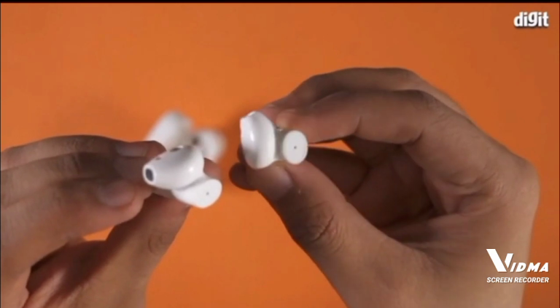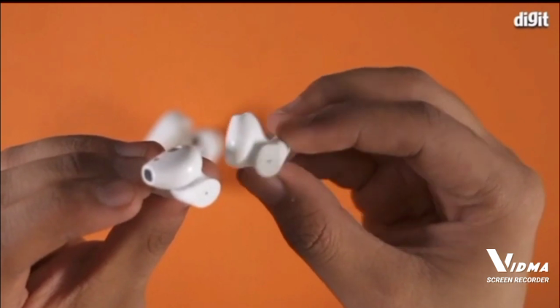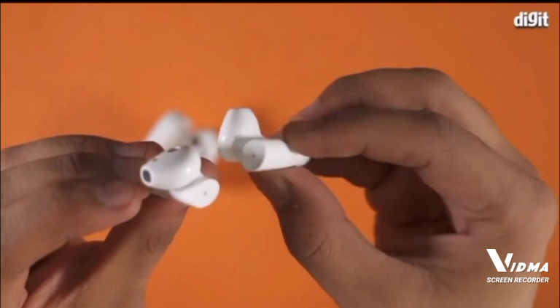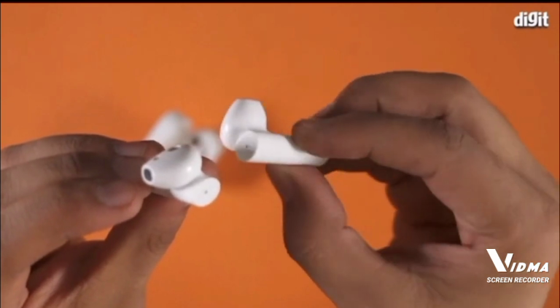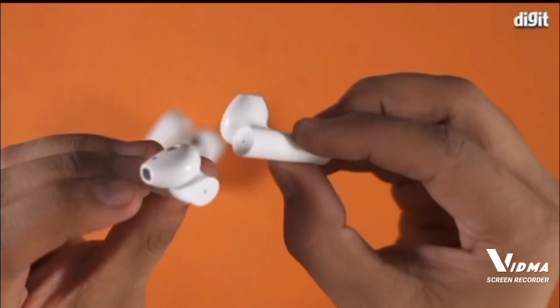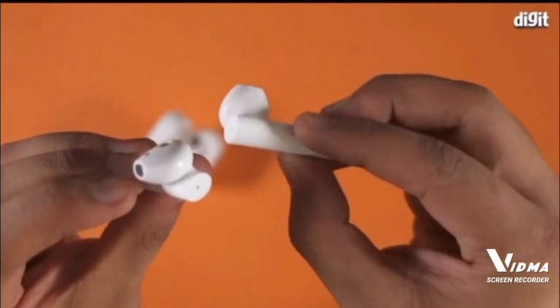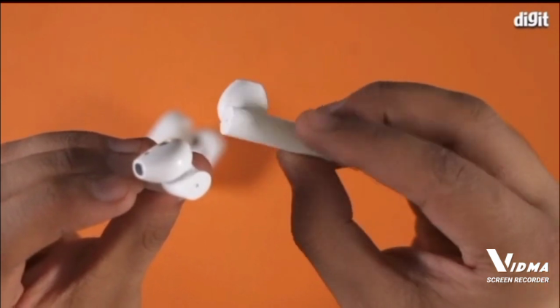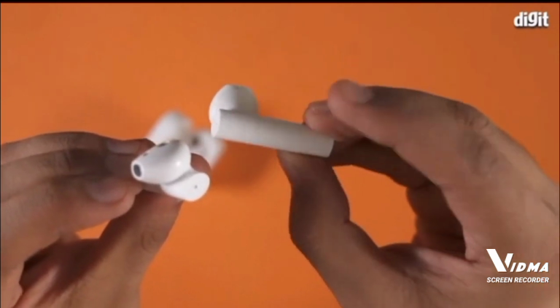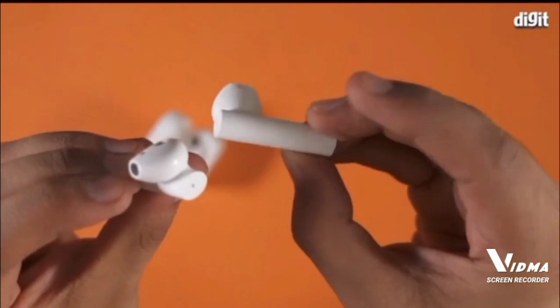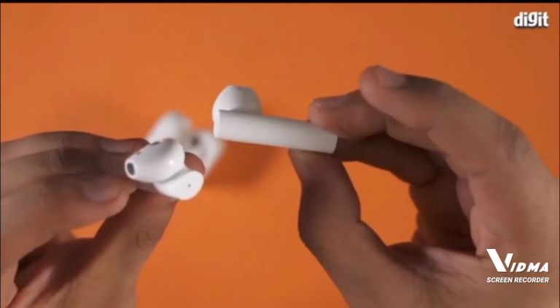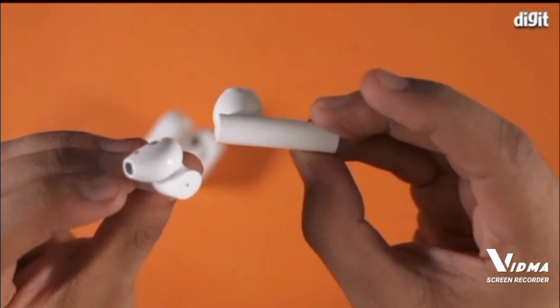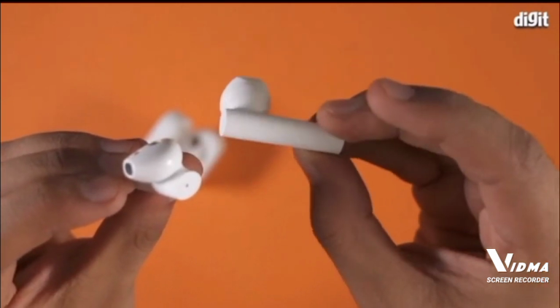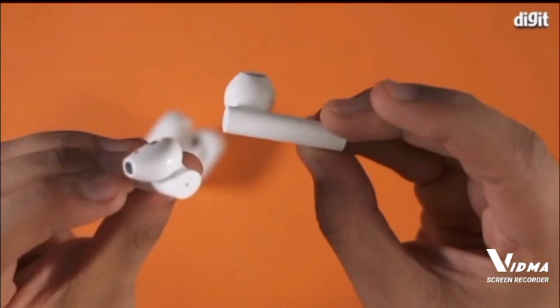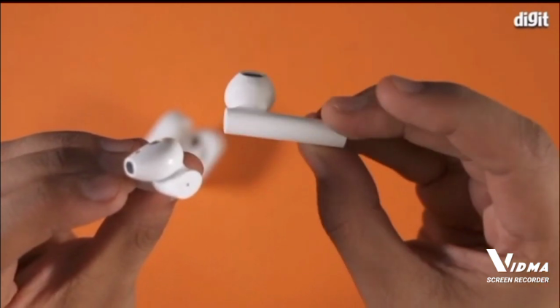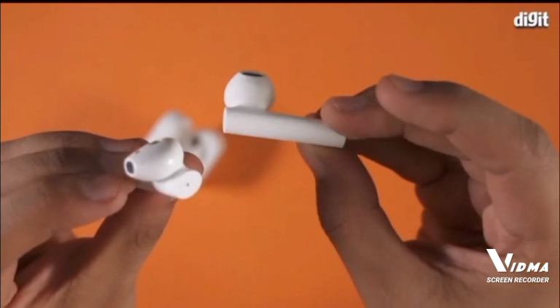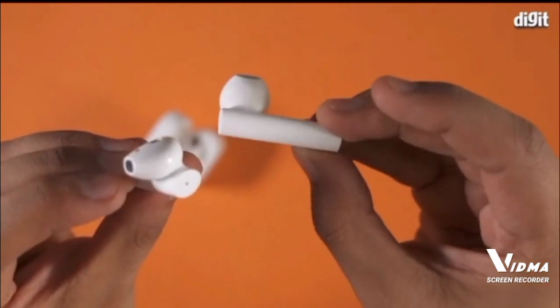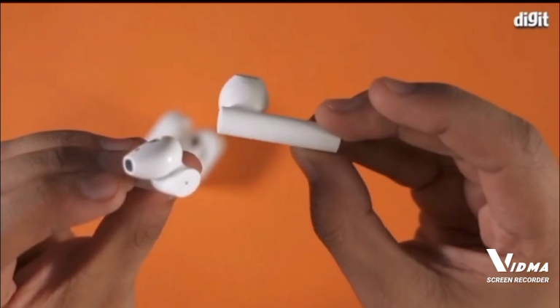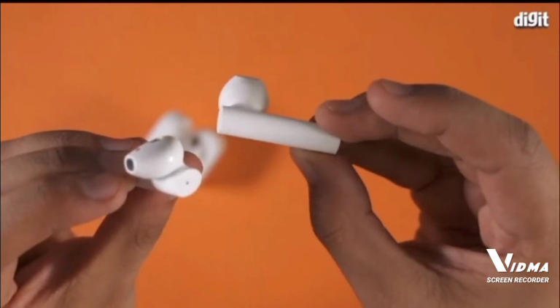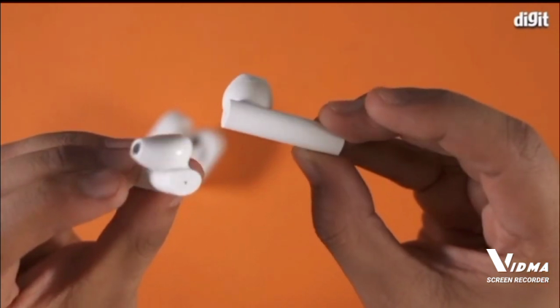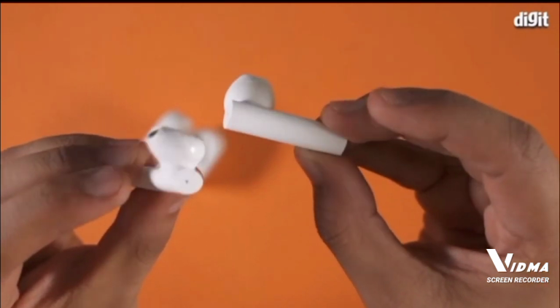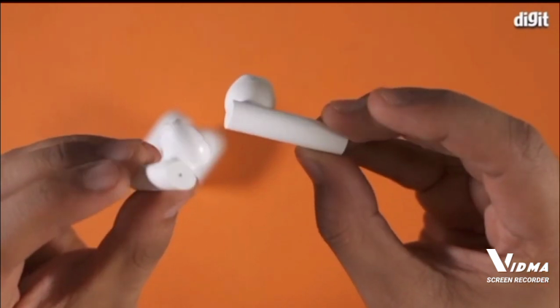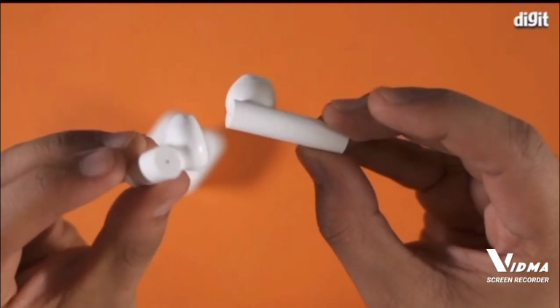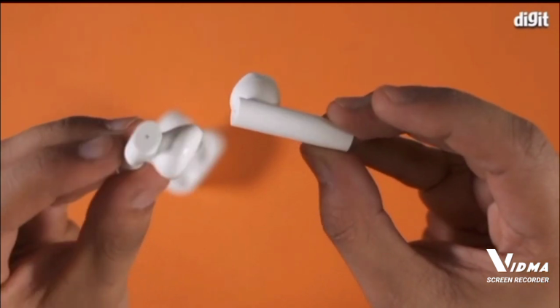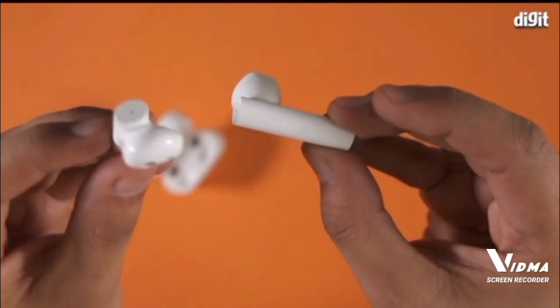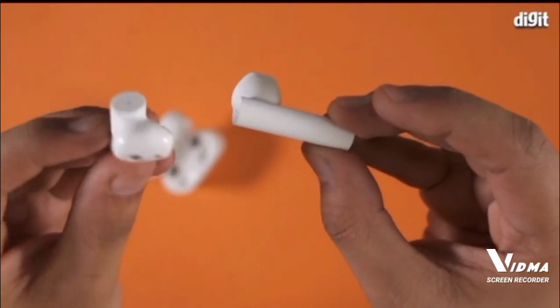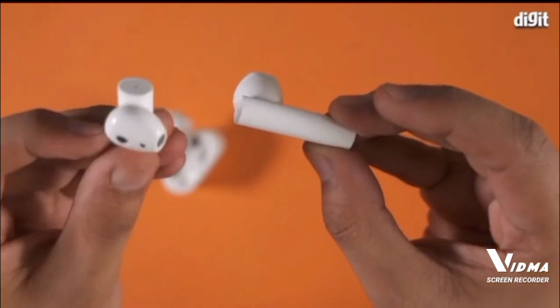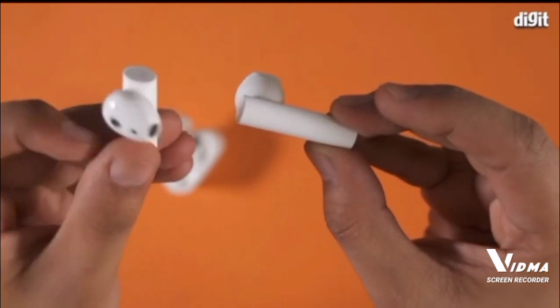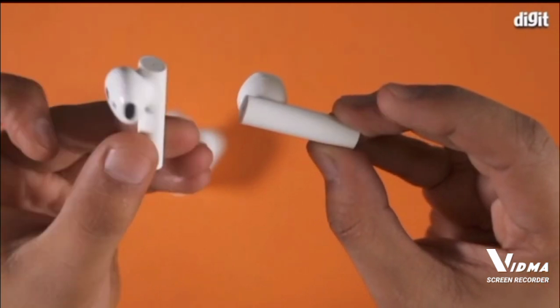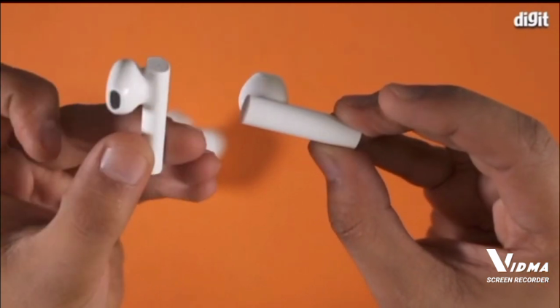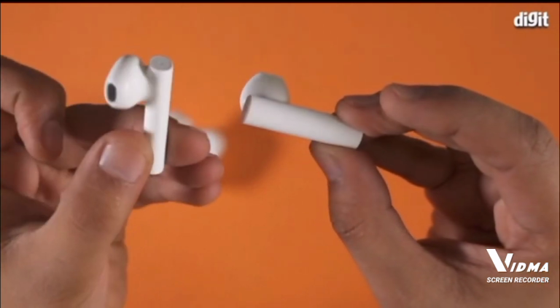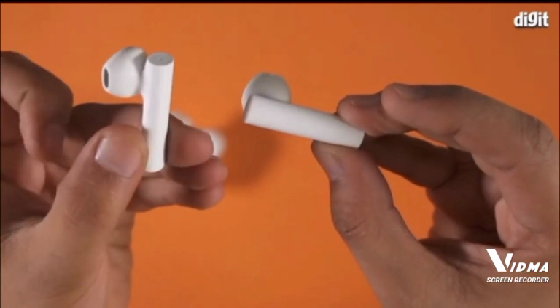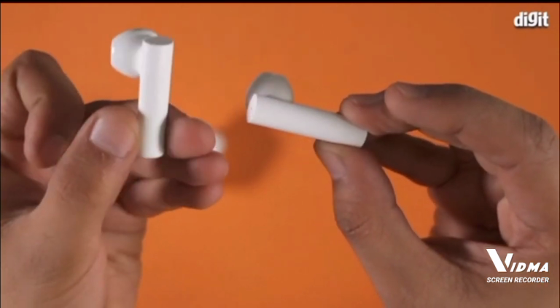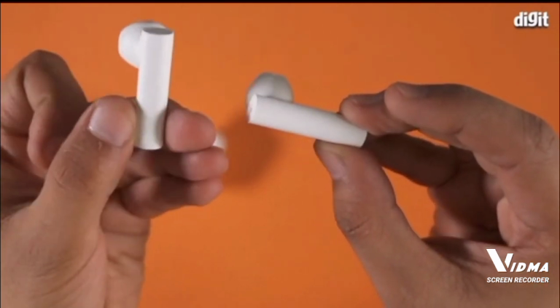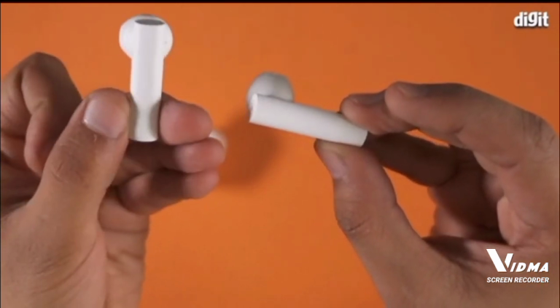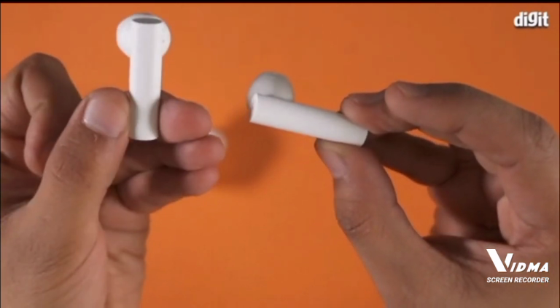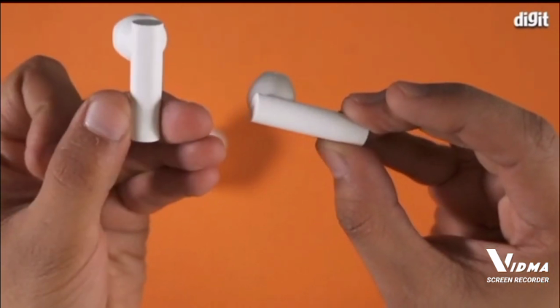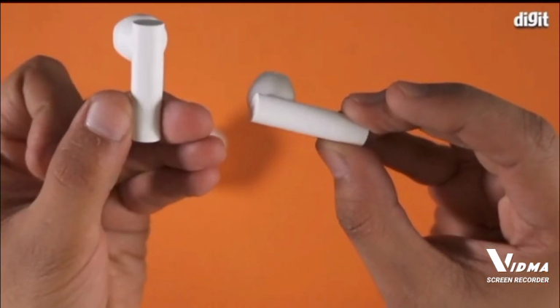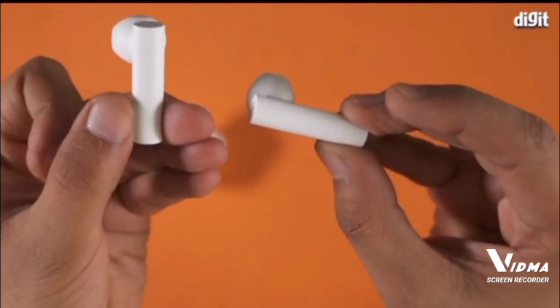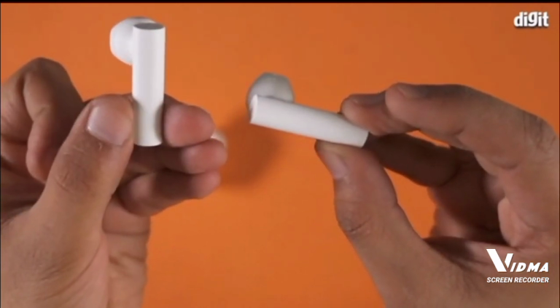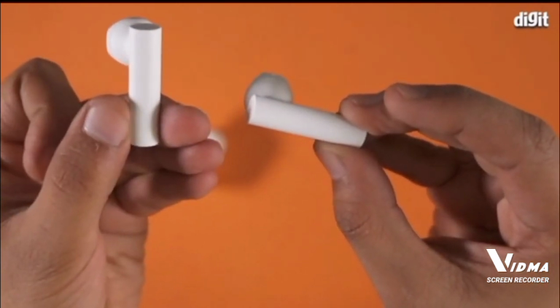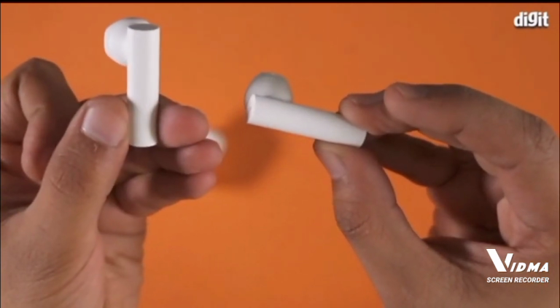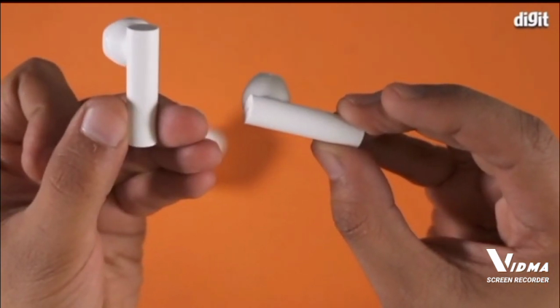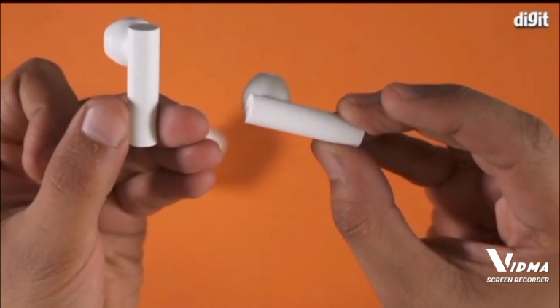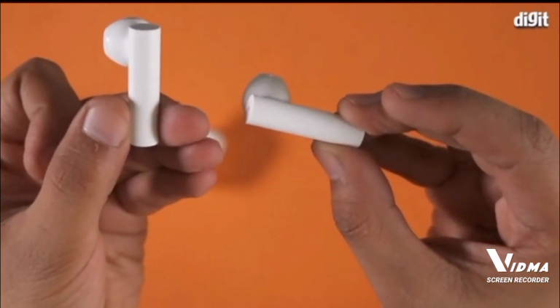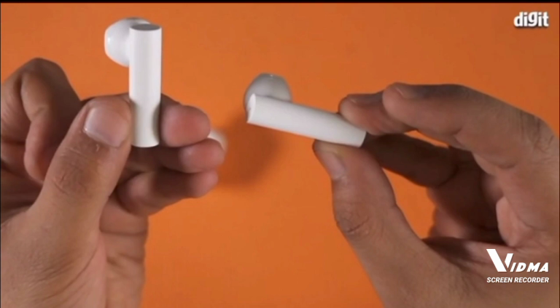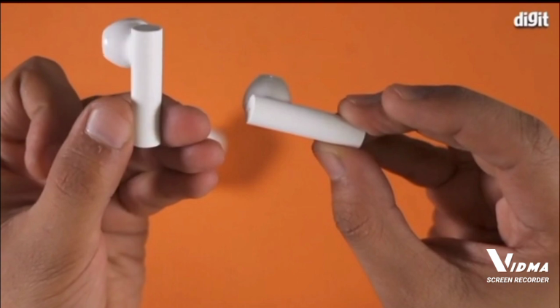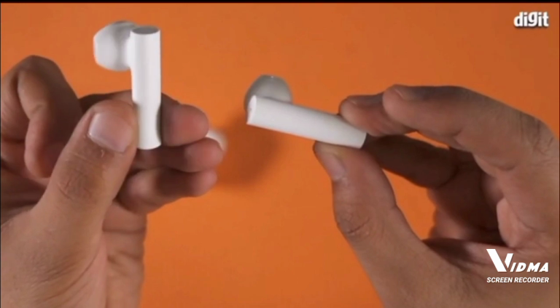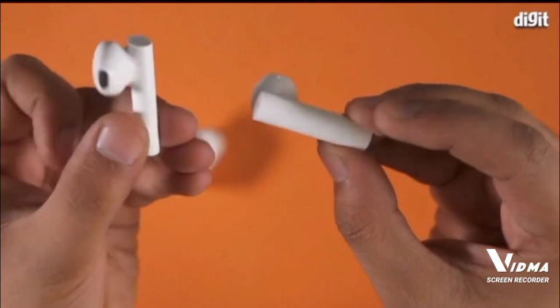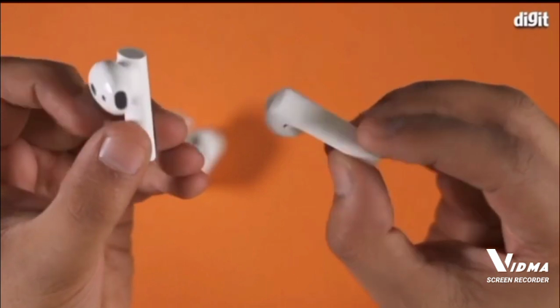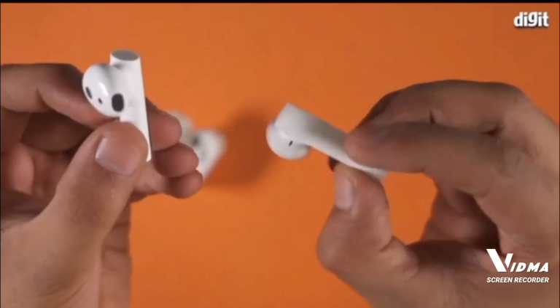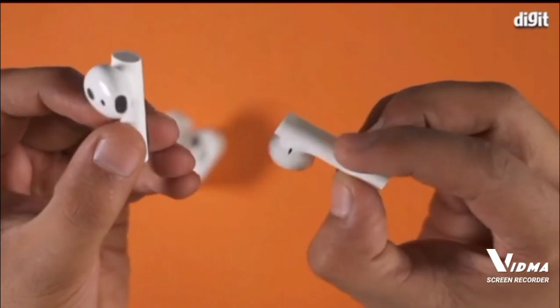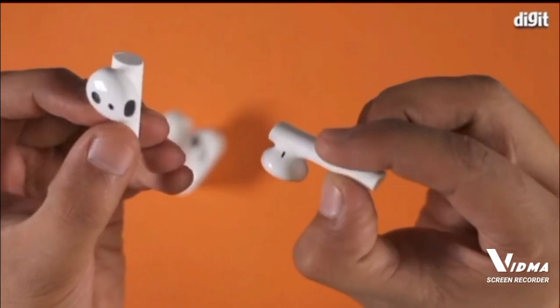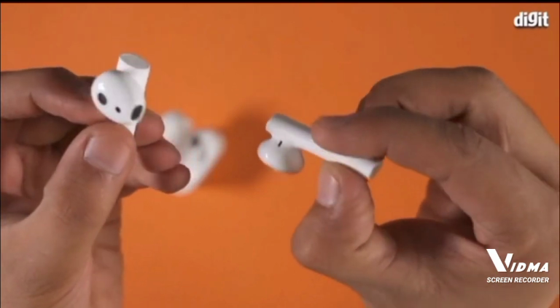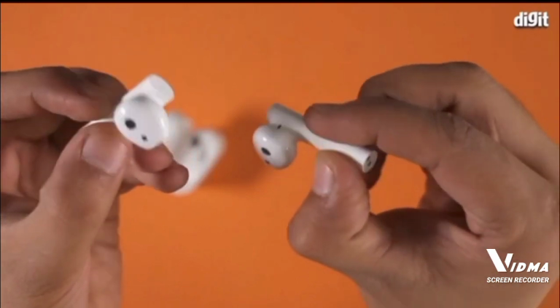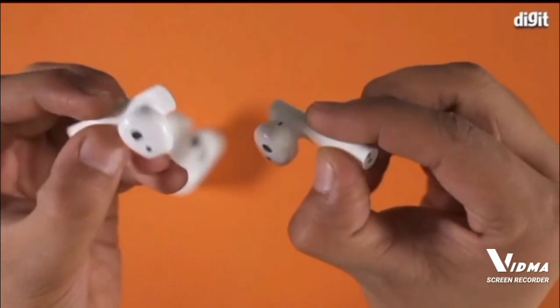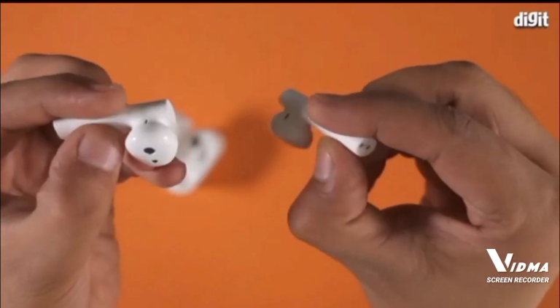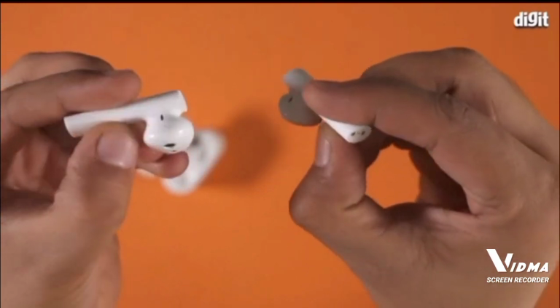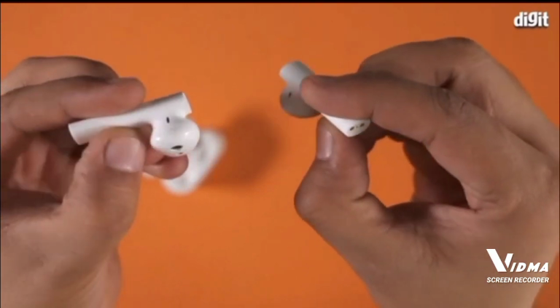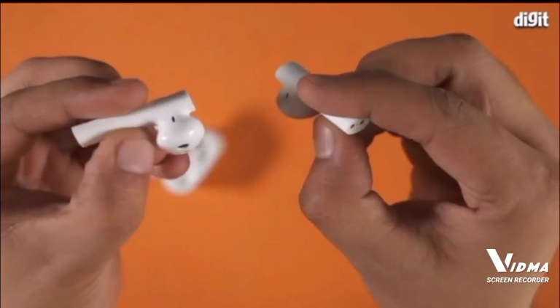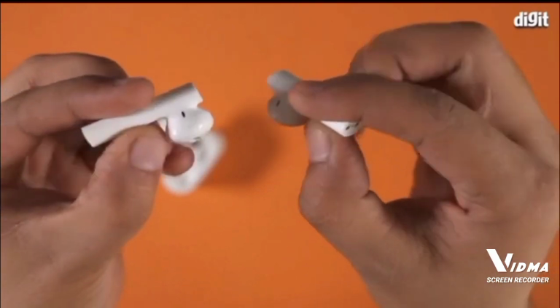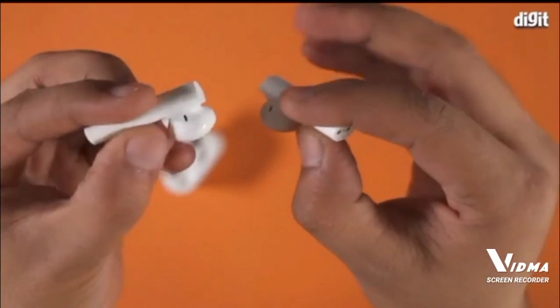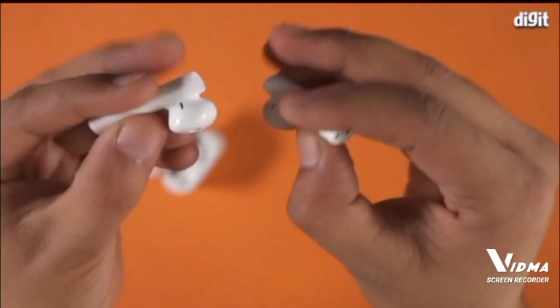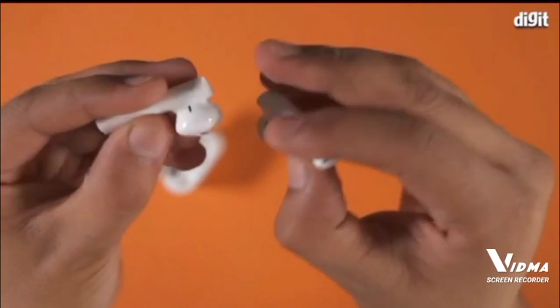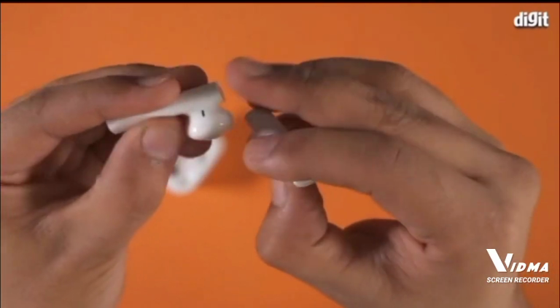So that was a quick look at what you'll find inside the Me True Wireless Earphones 2 box. Thanks for watching this video.